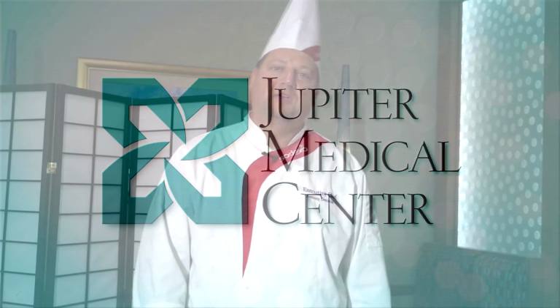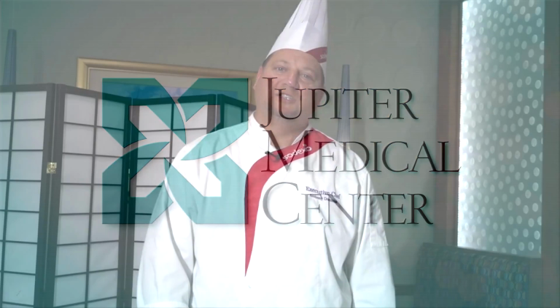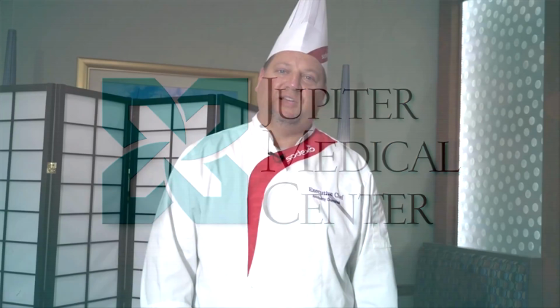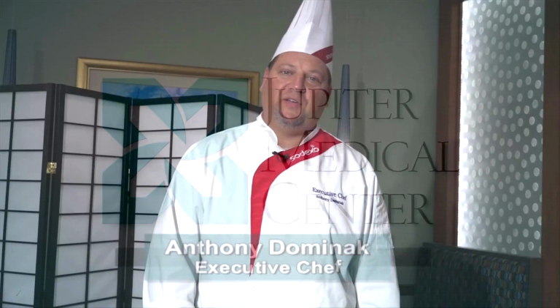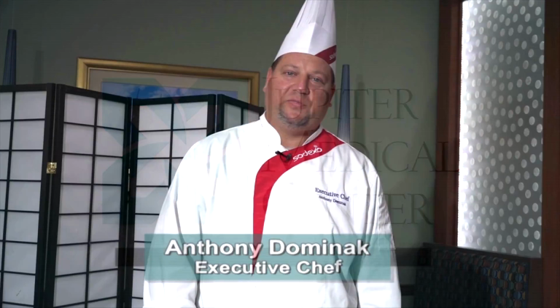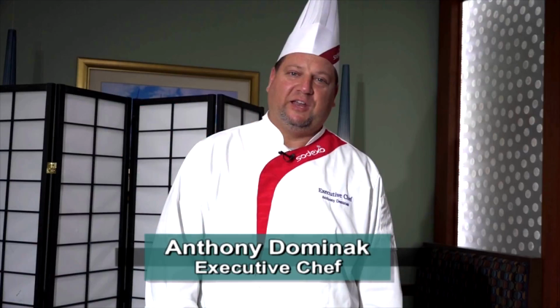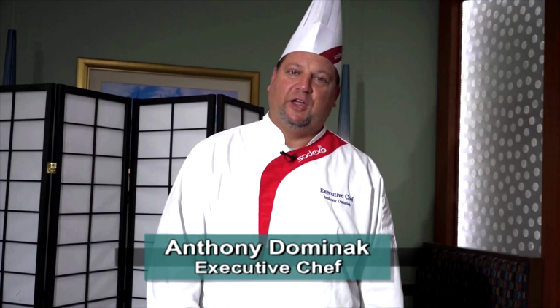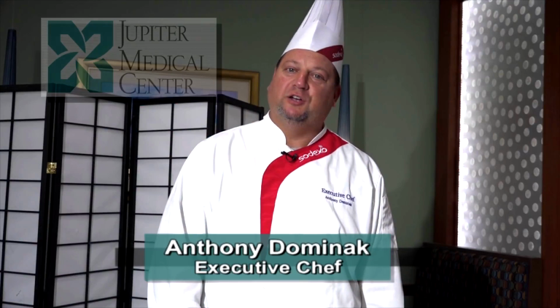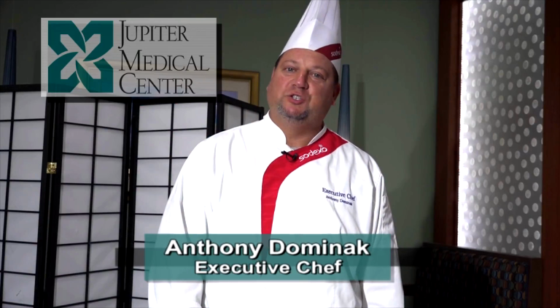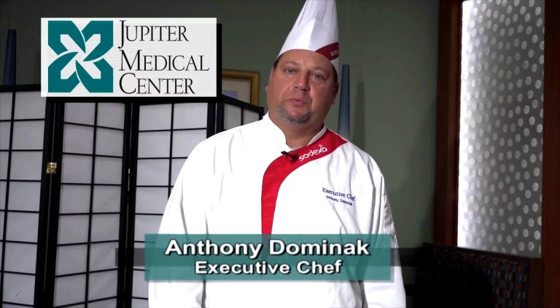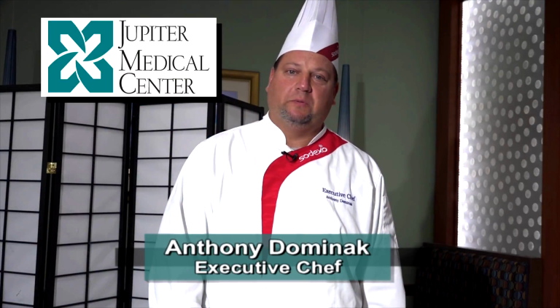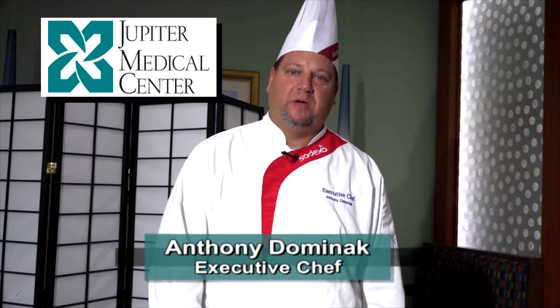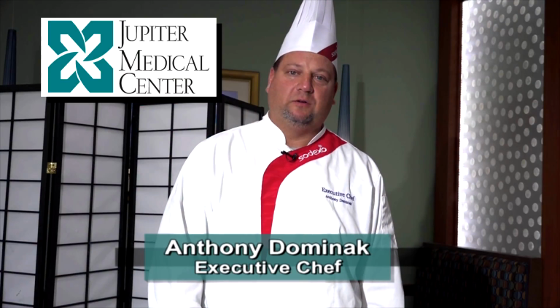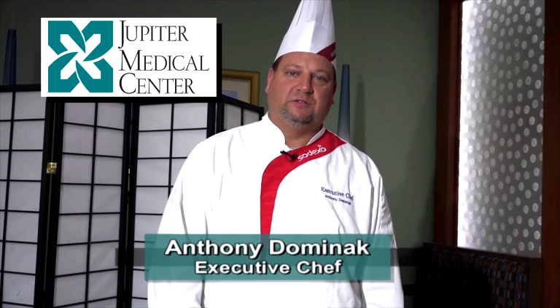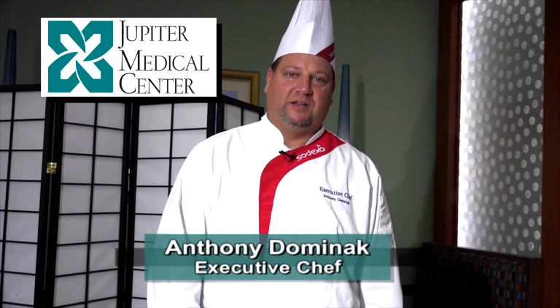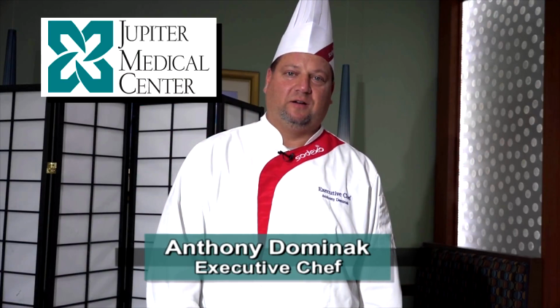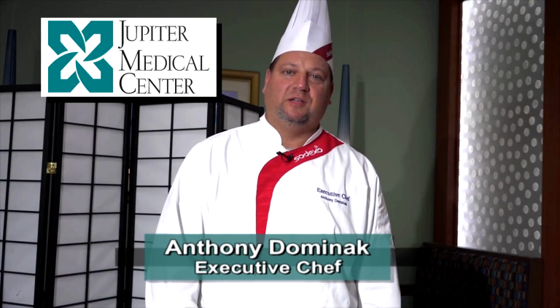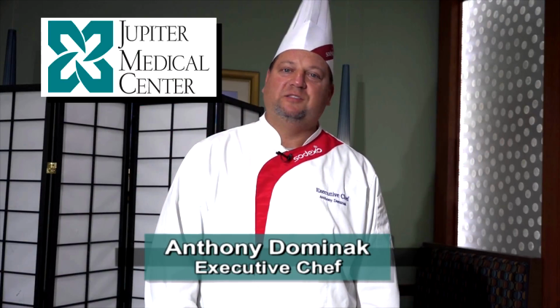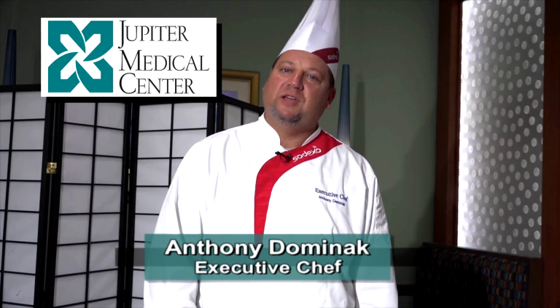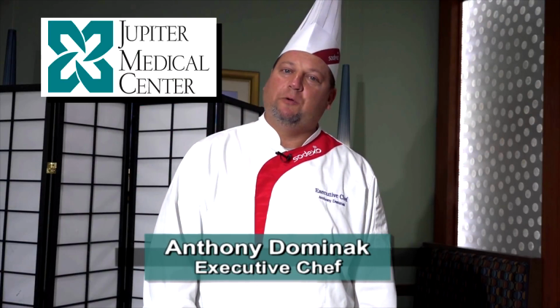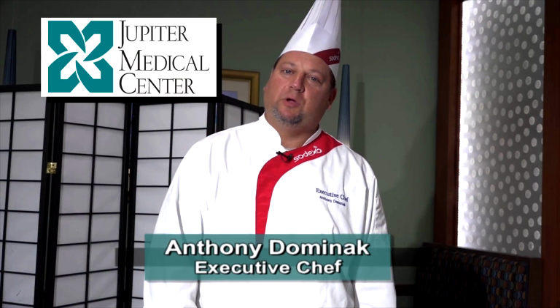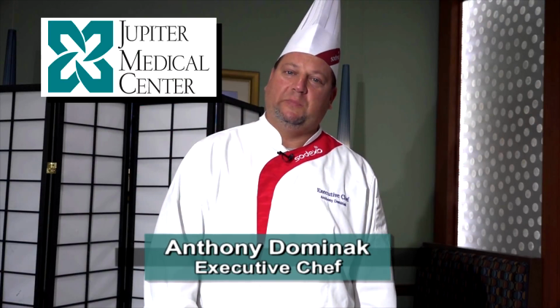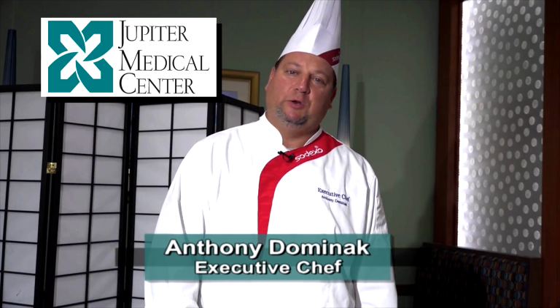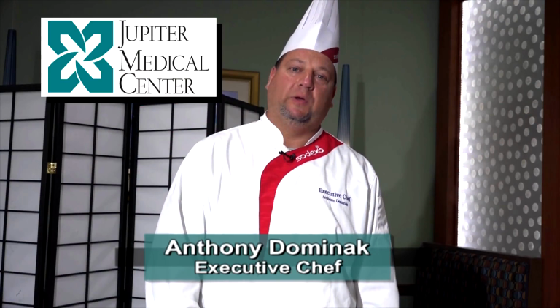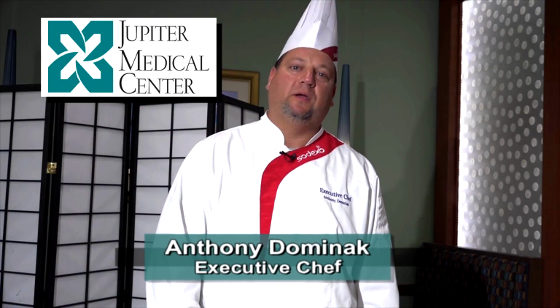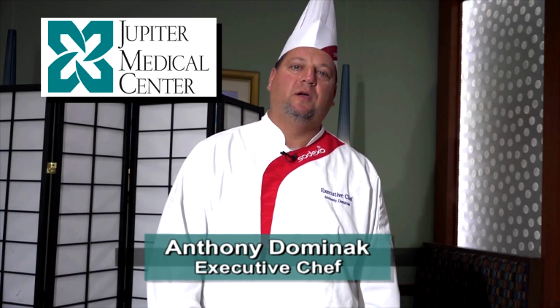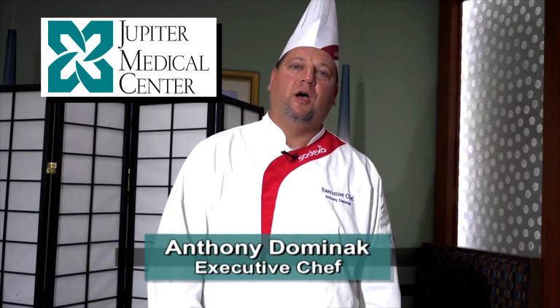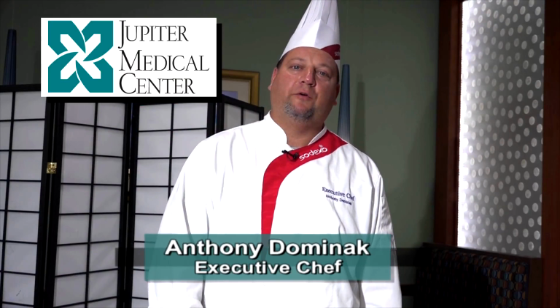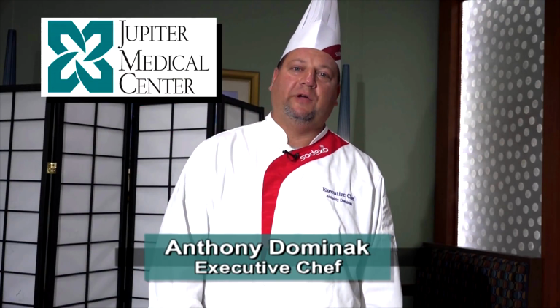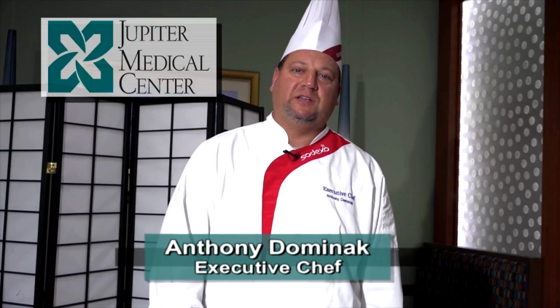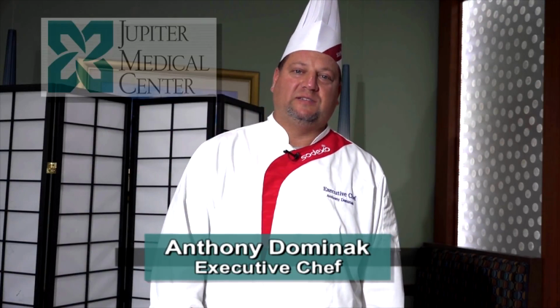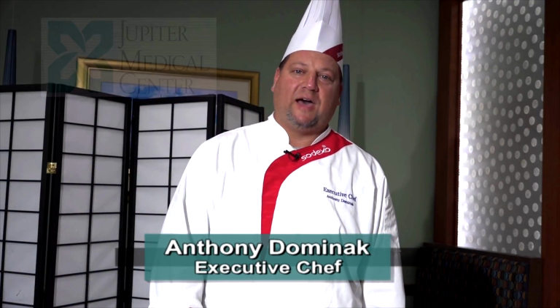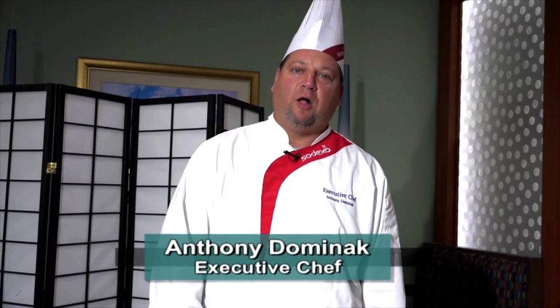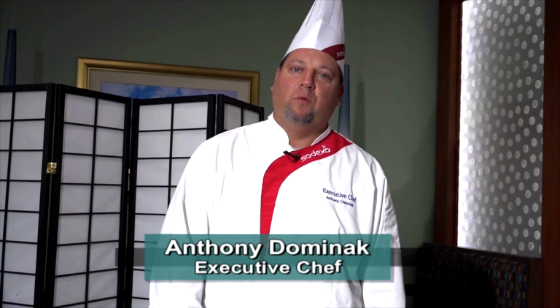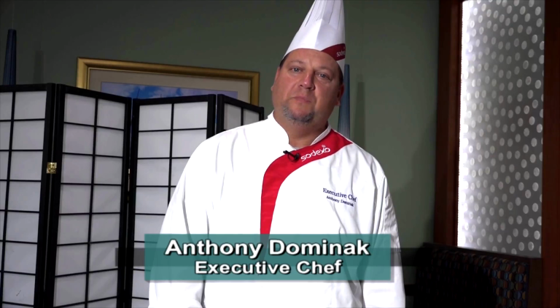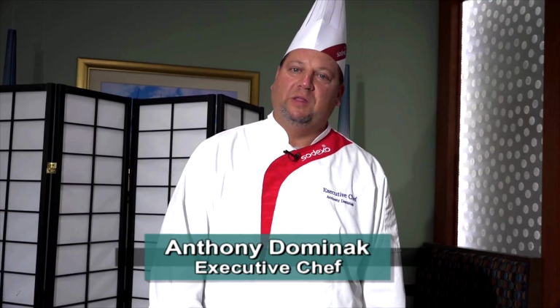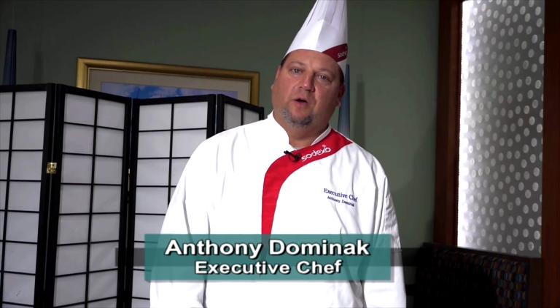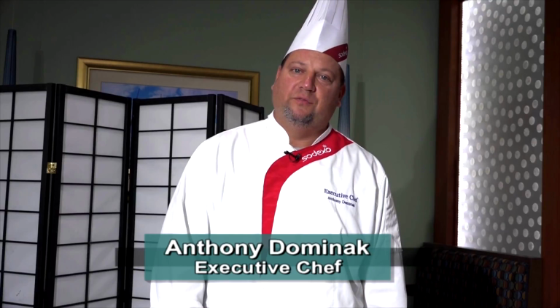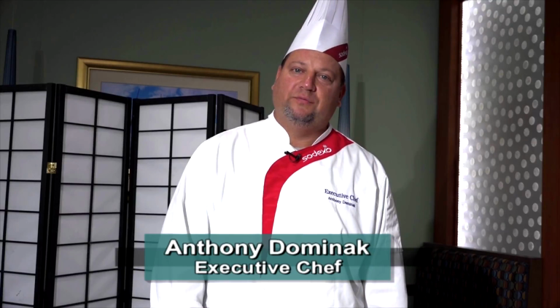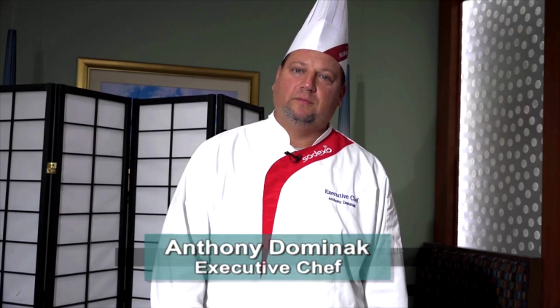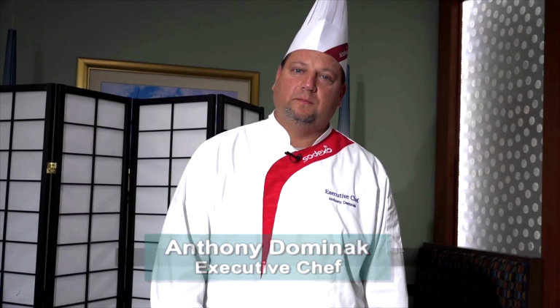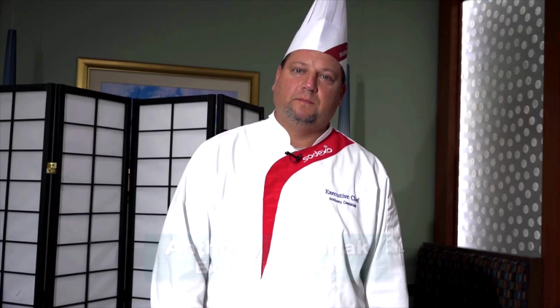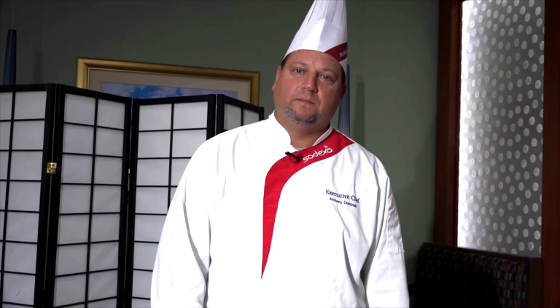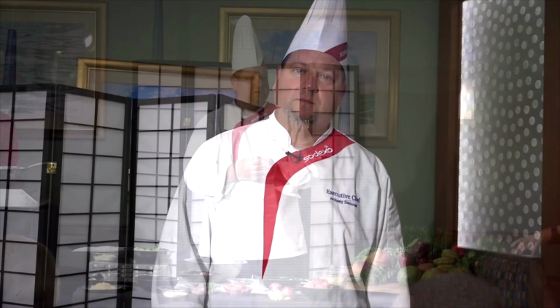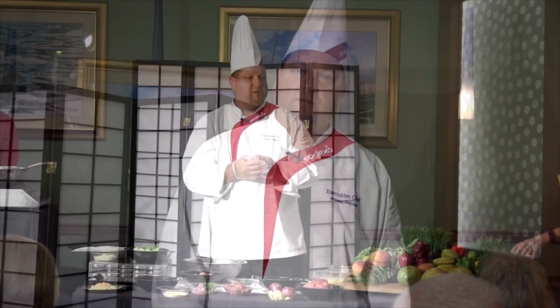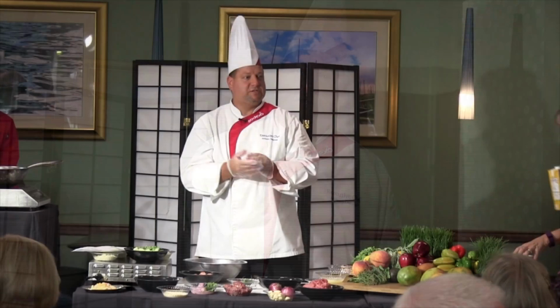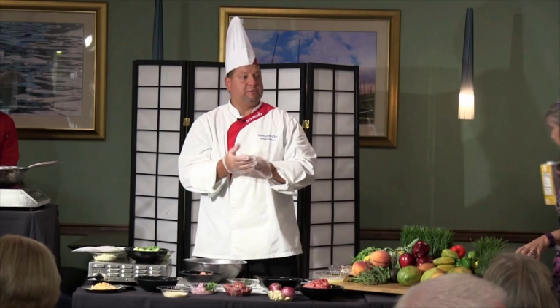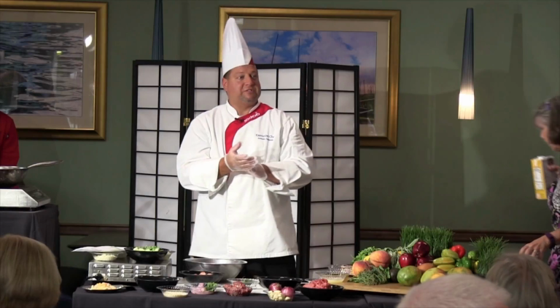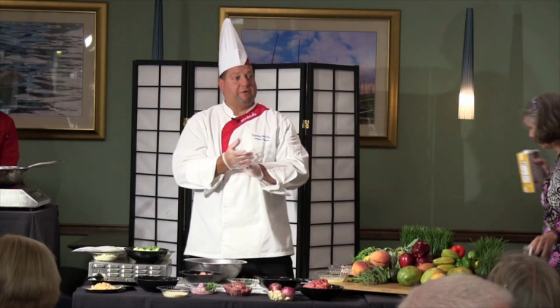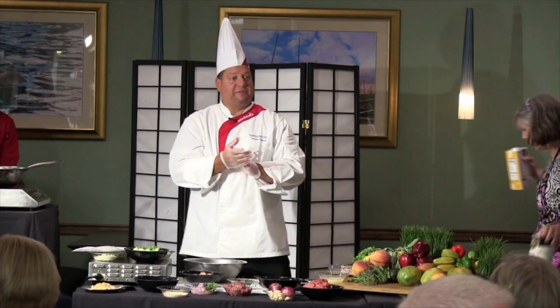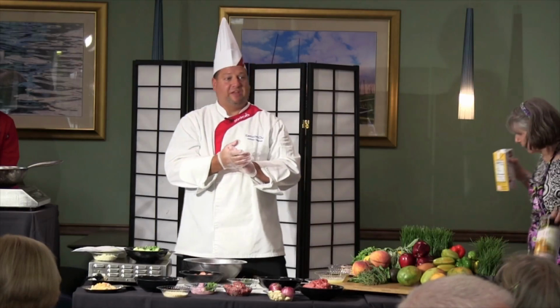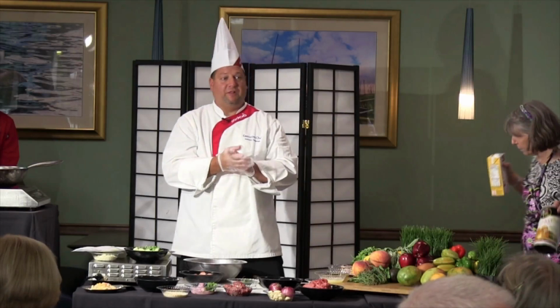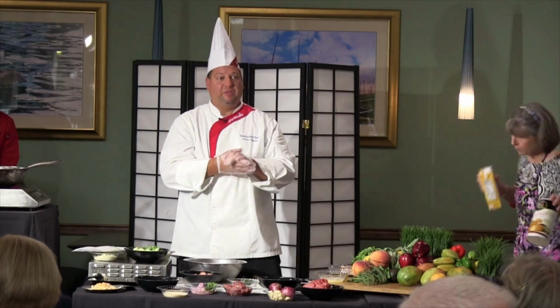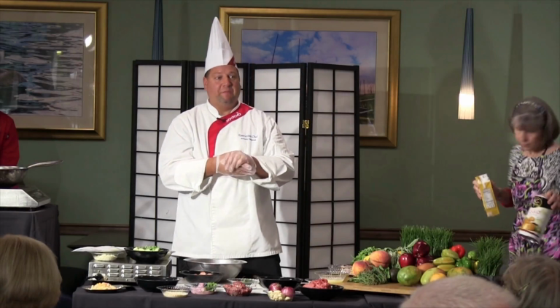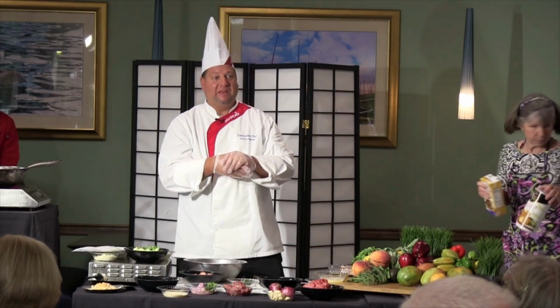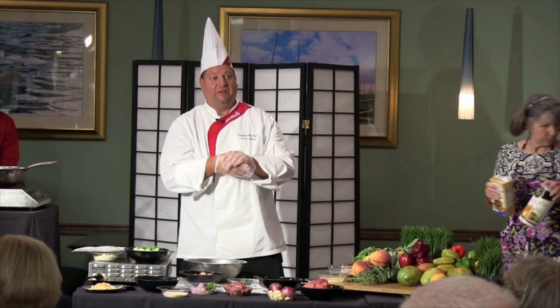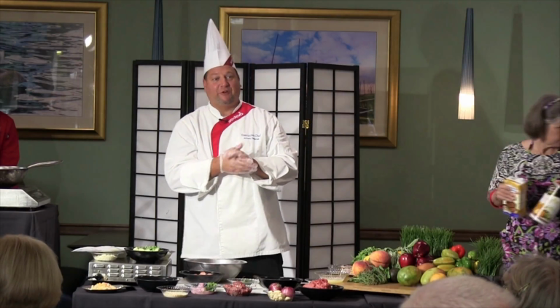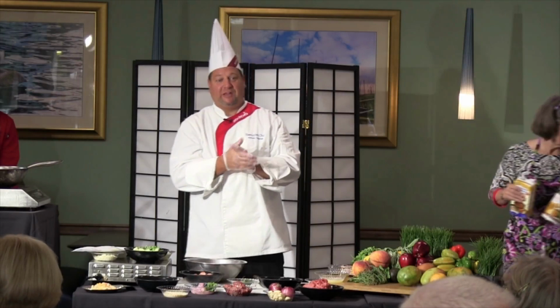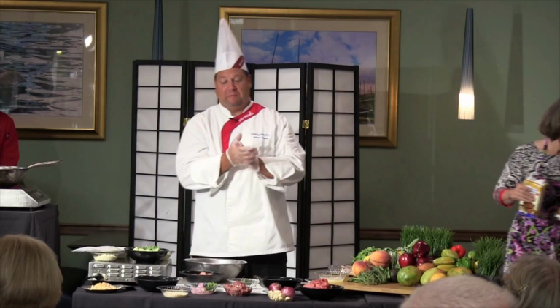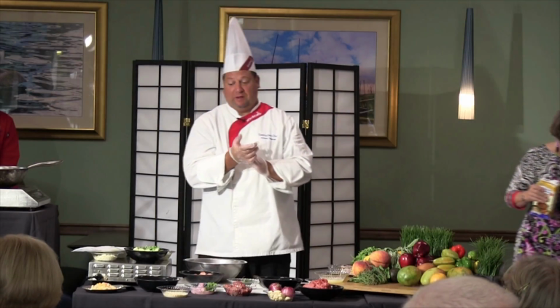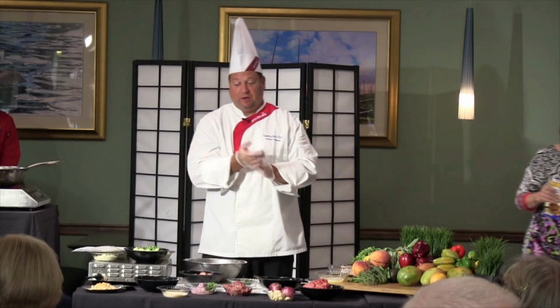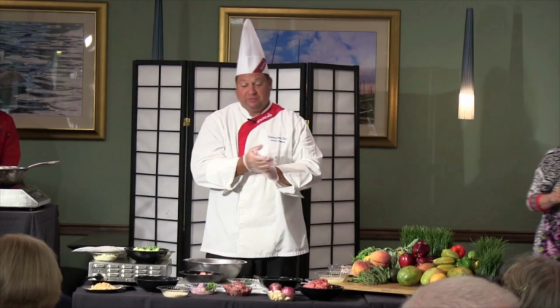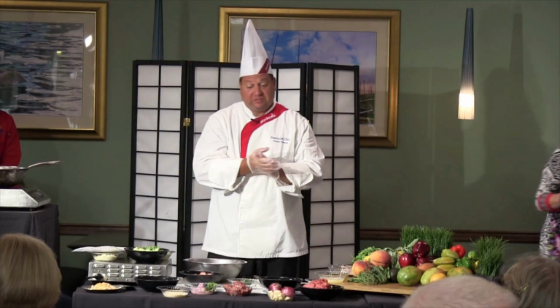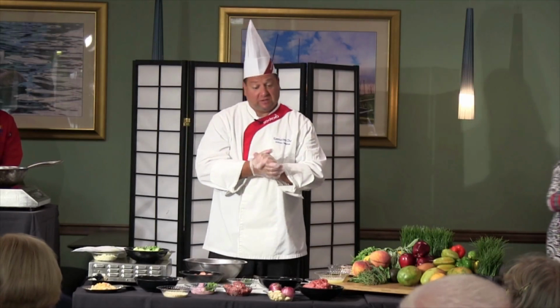Chef Anthony here at Jupiter Medical Center, and today we're going to be doing a Greek style meatloaf. We'll start with the mini Greek meatloafs.